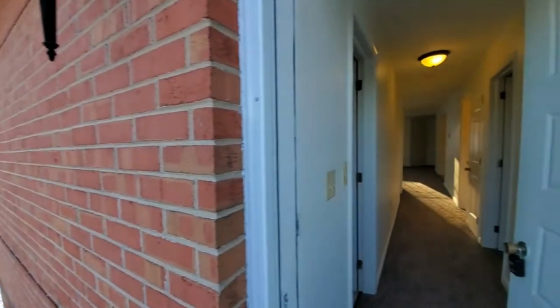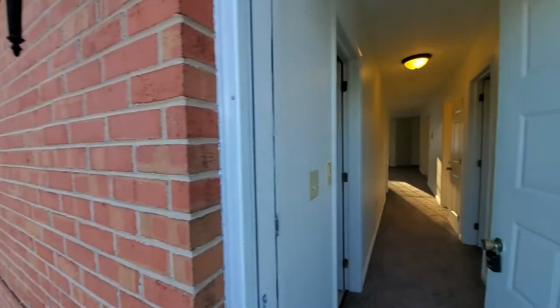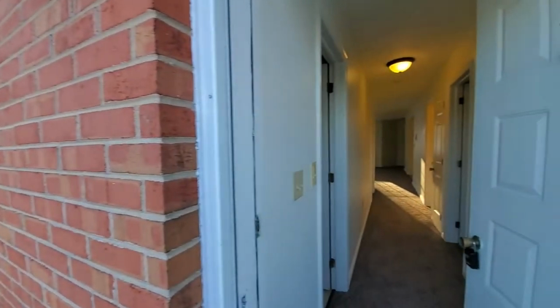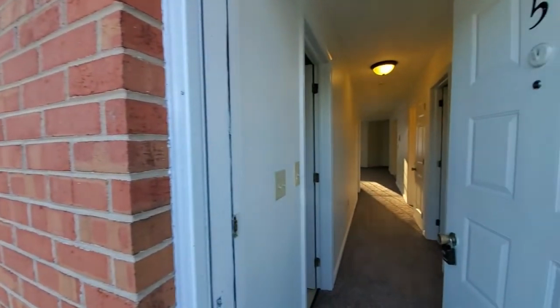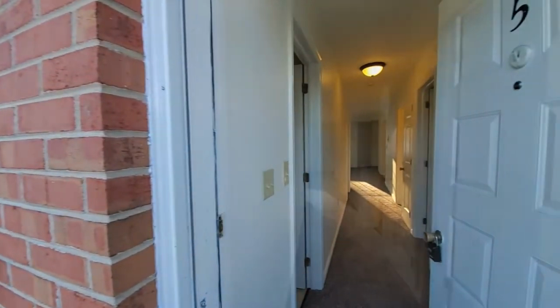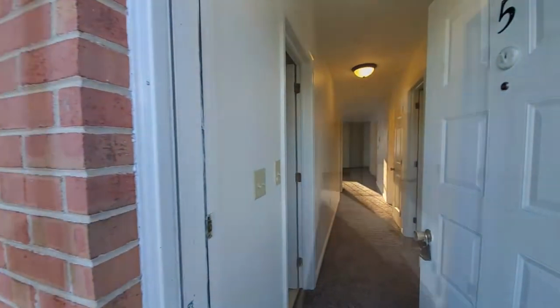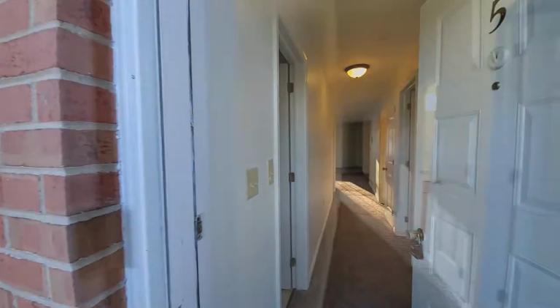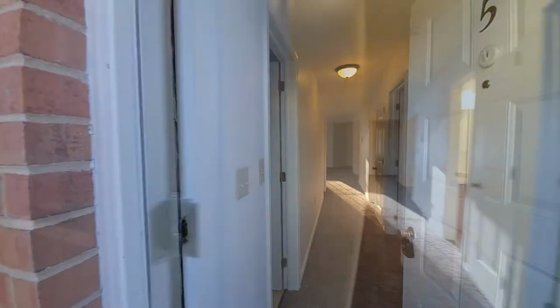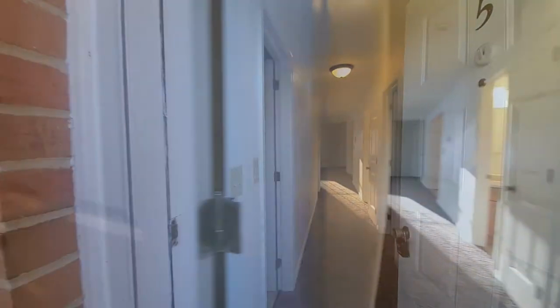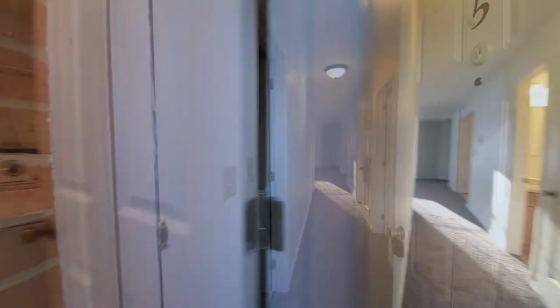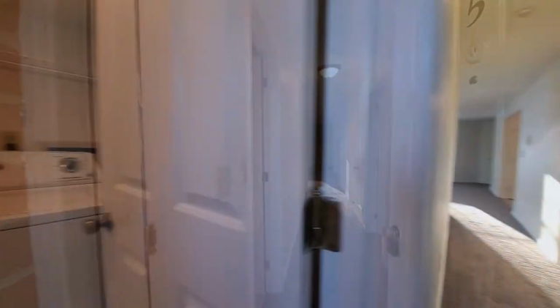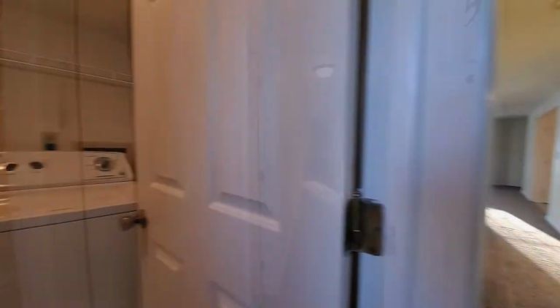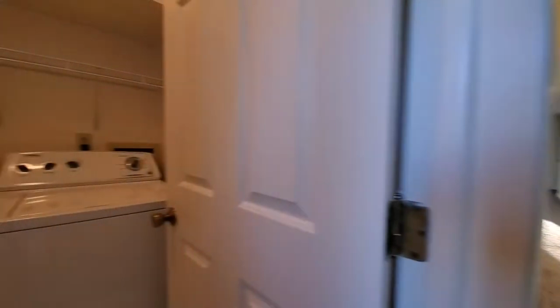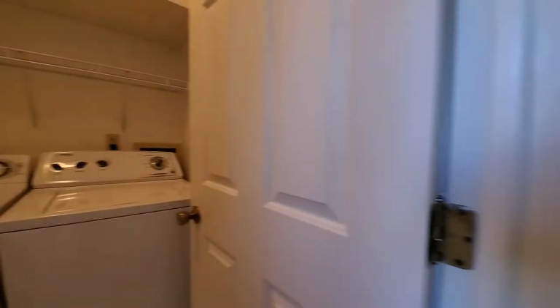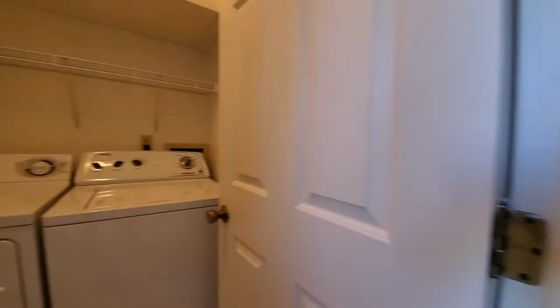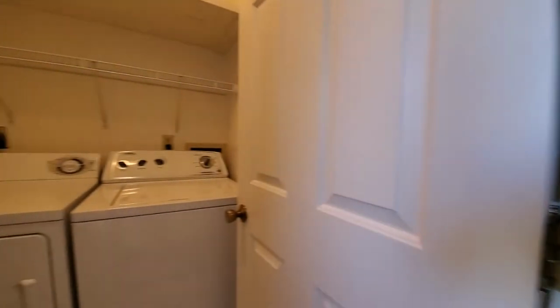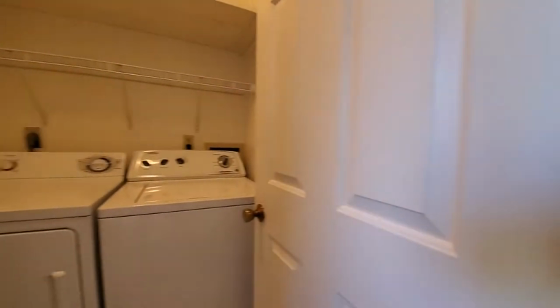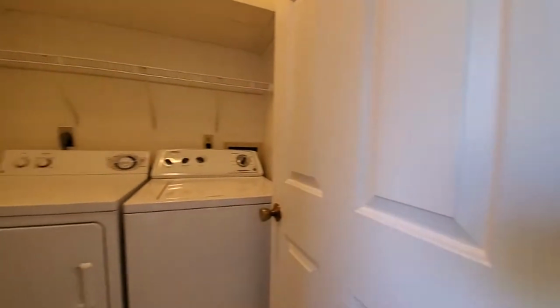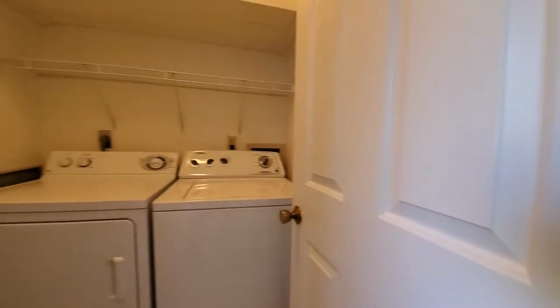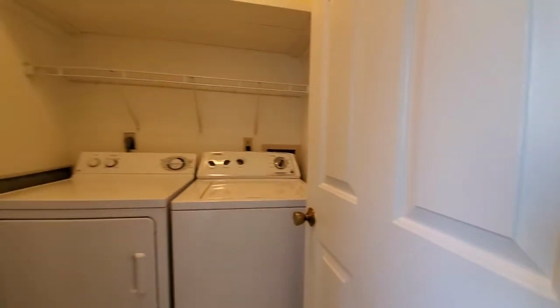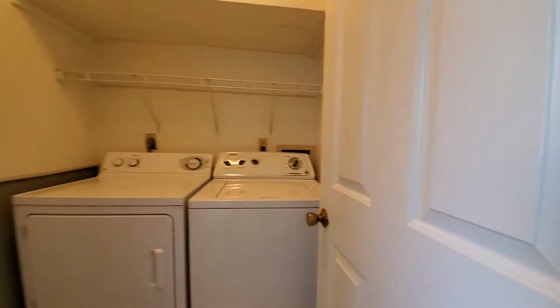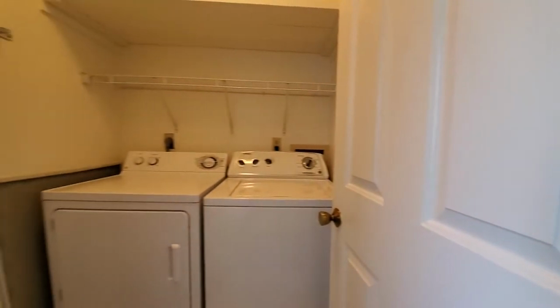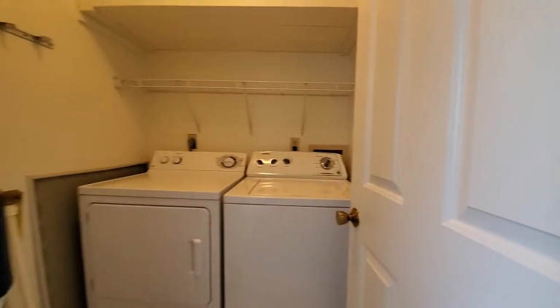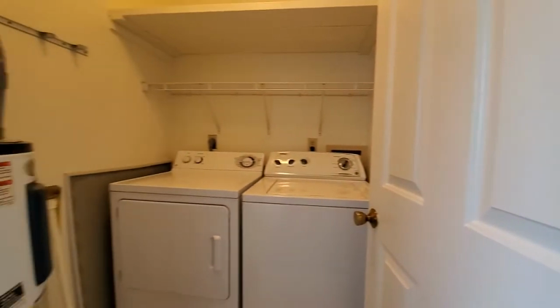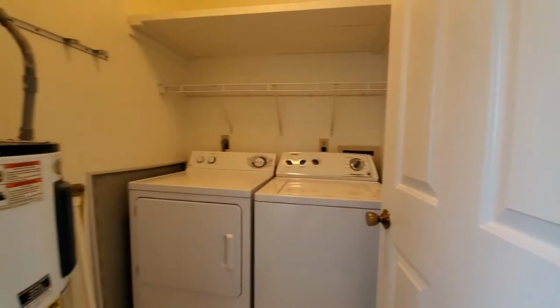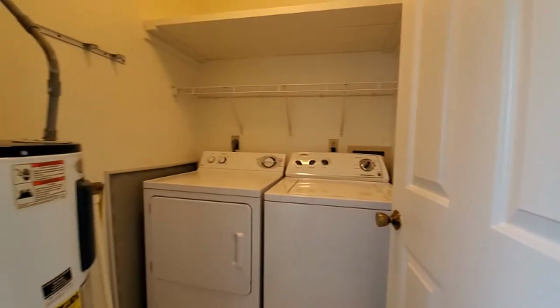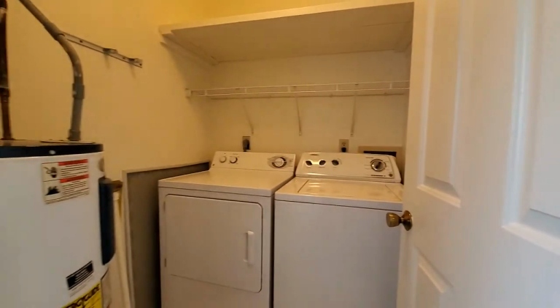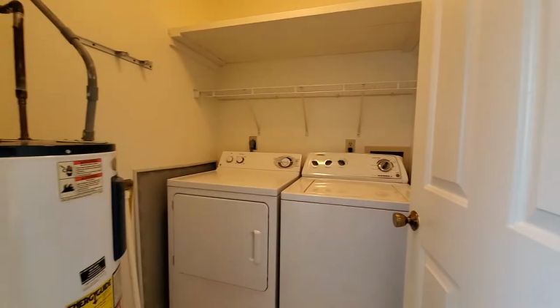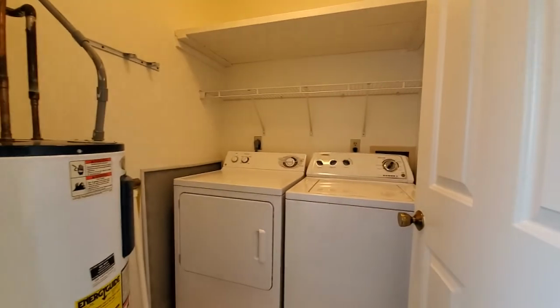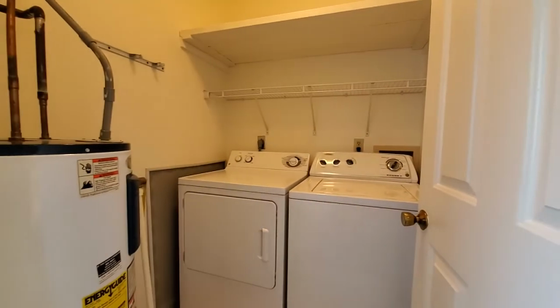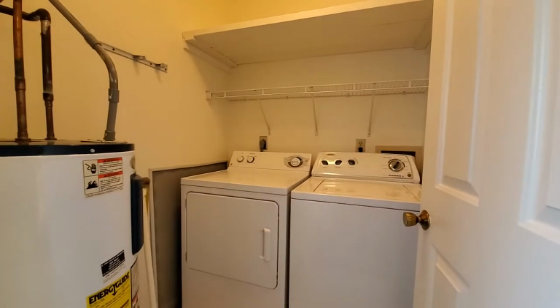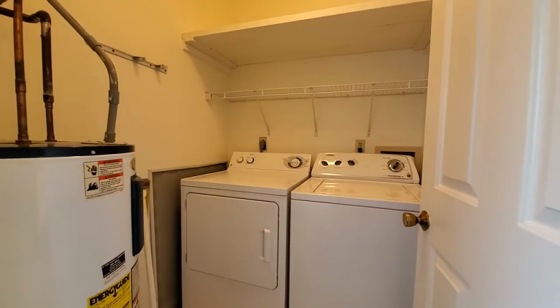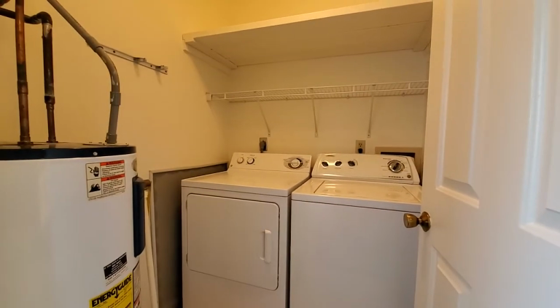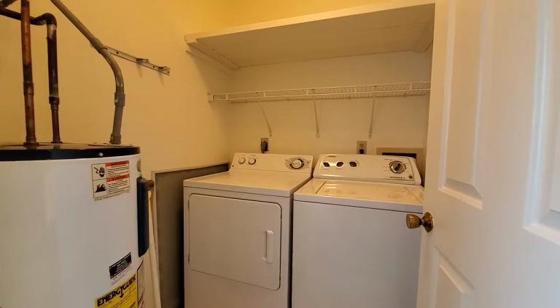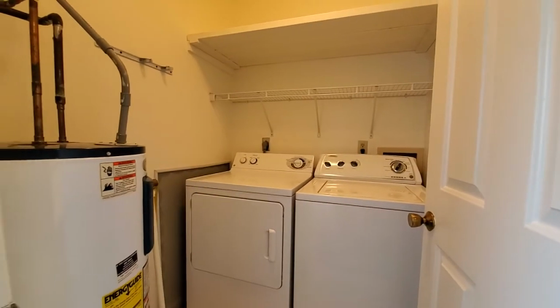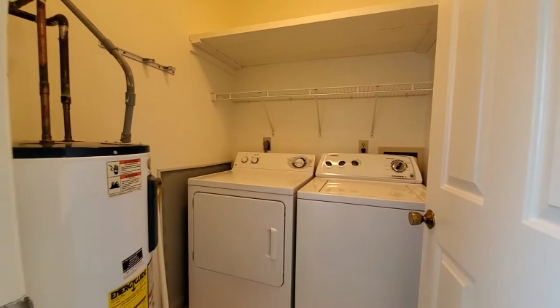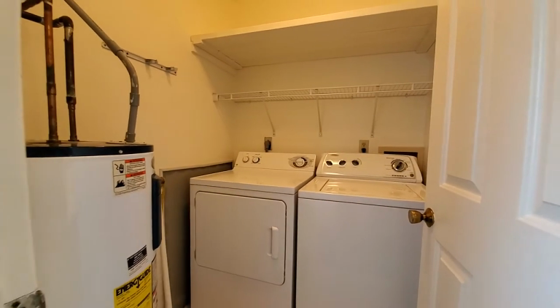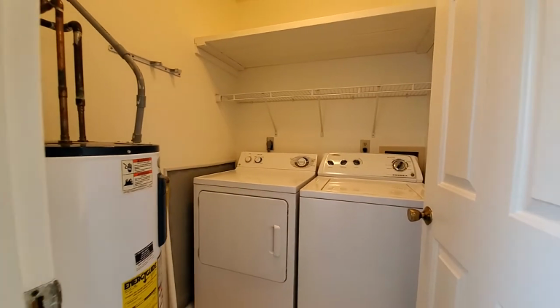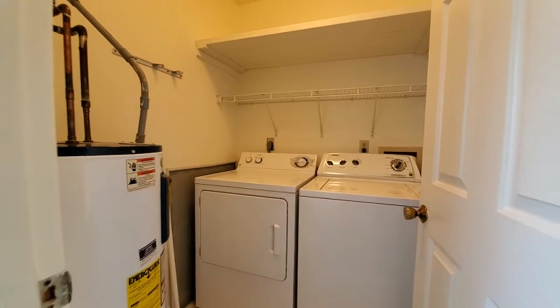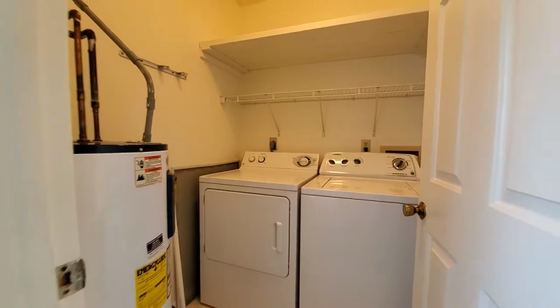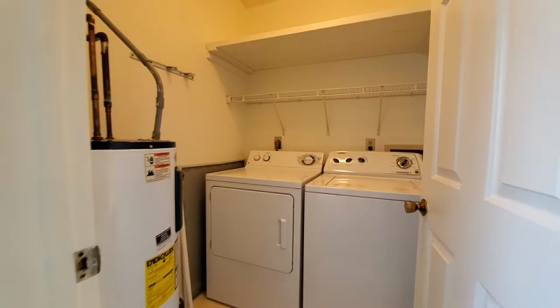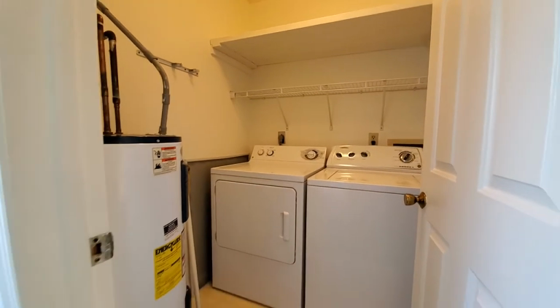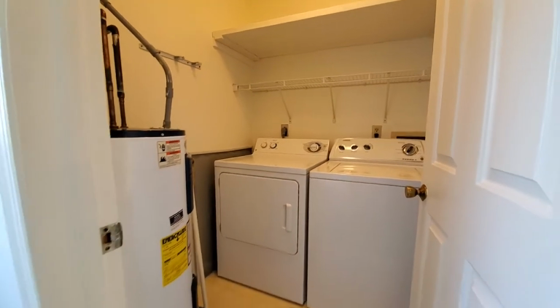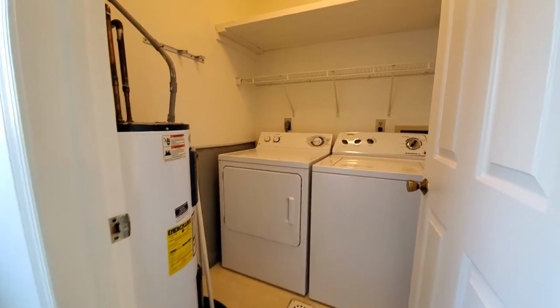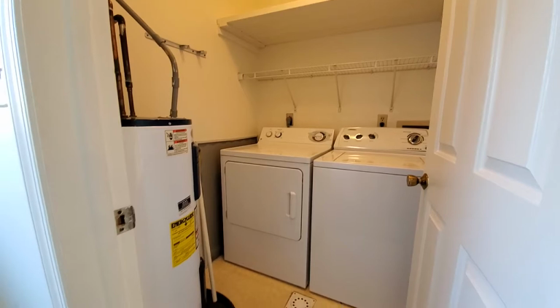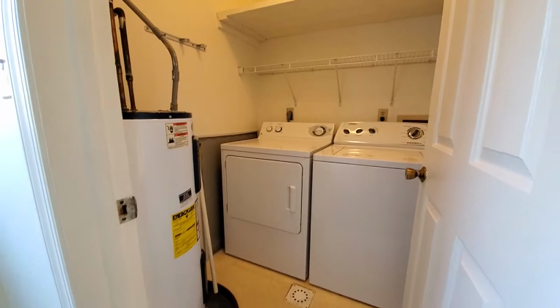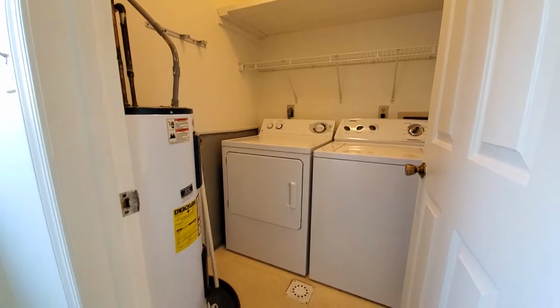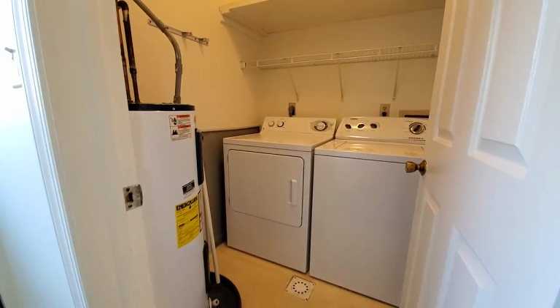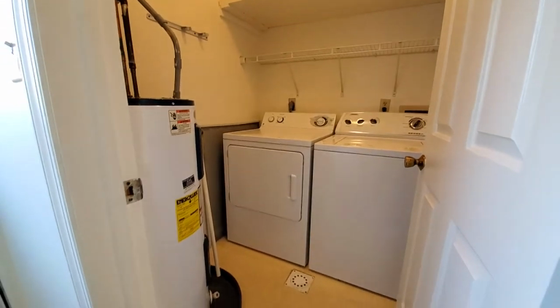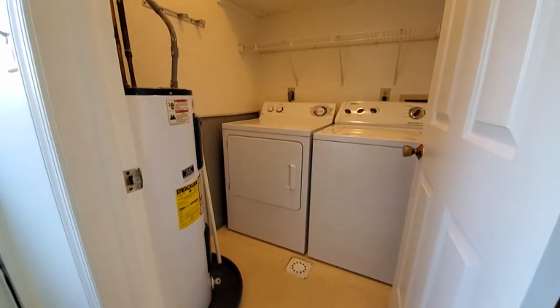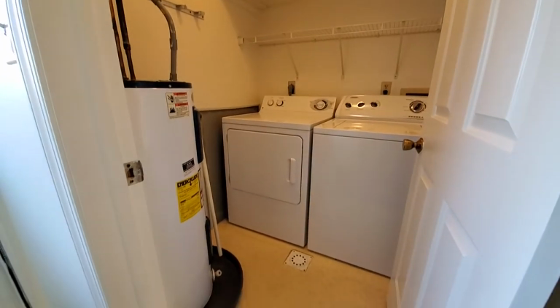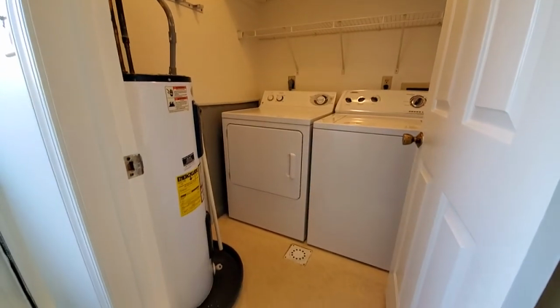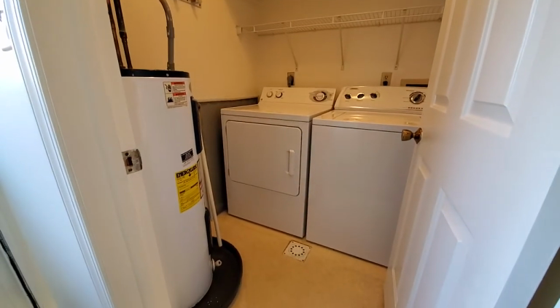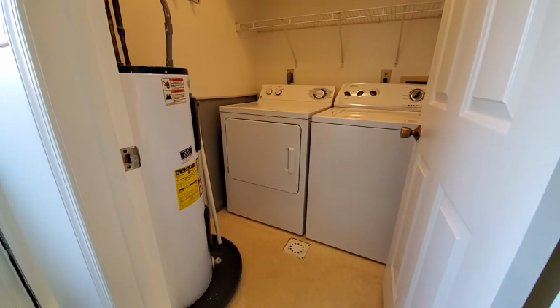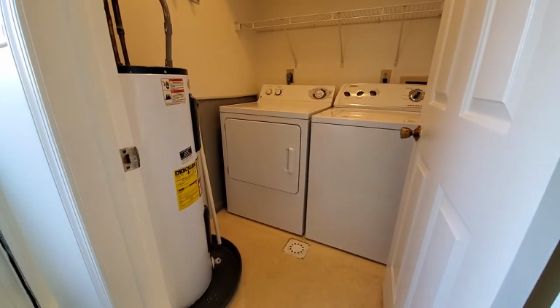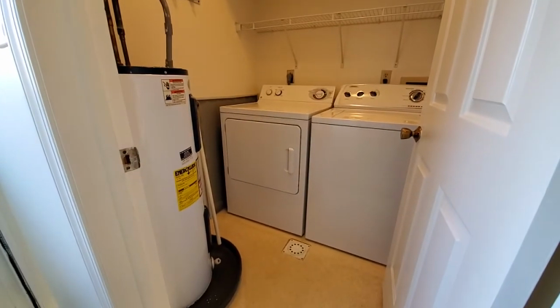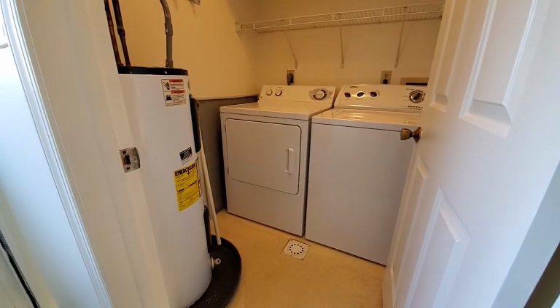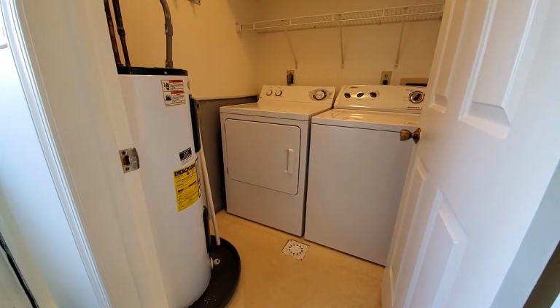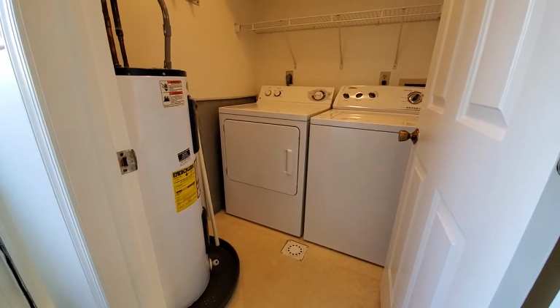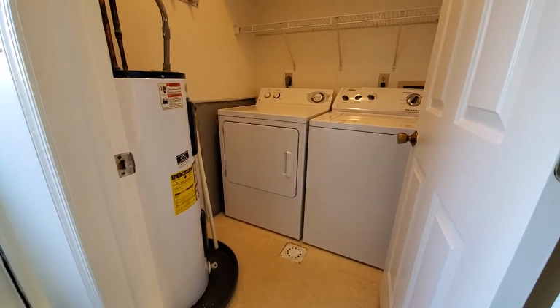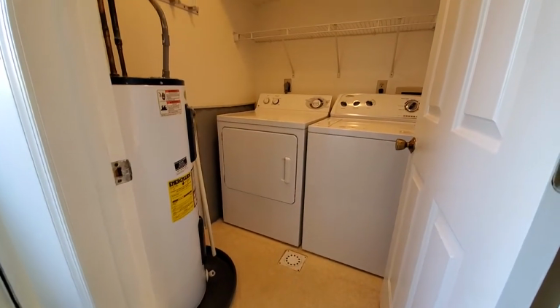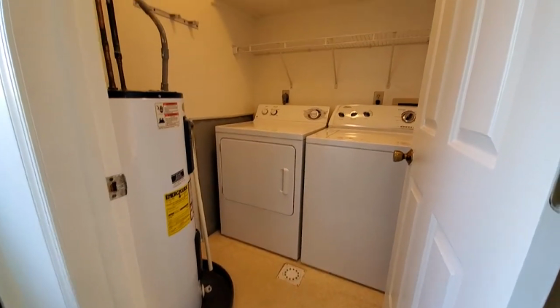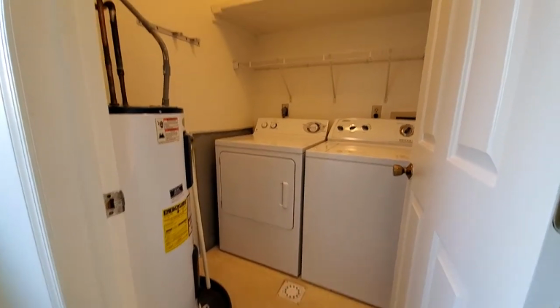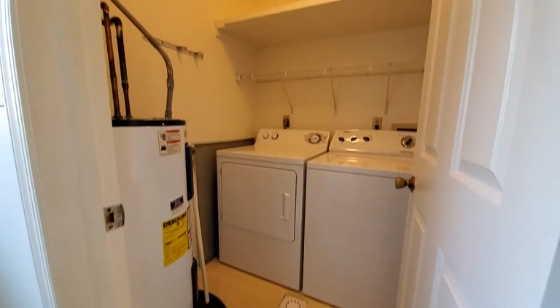Off to the left here is the private laundry room with washer and dryer included, as well as plenty of shelf storage.